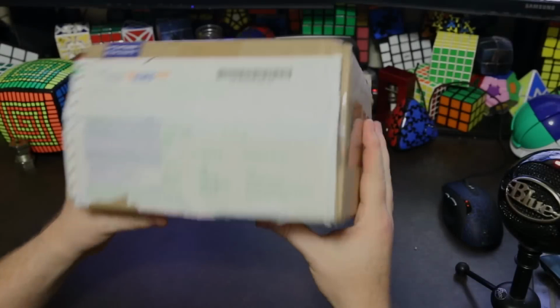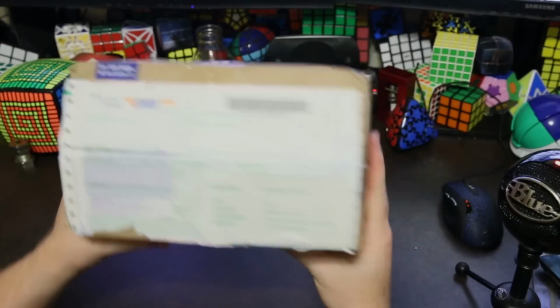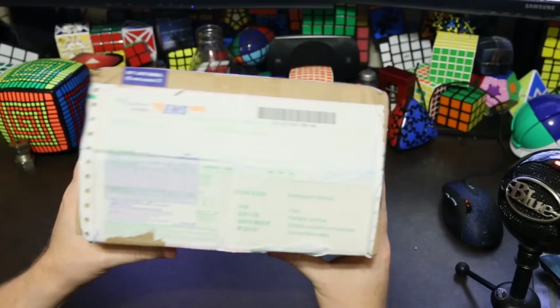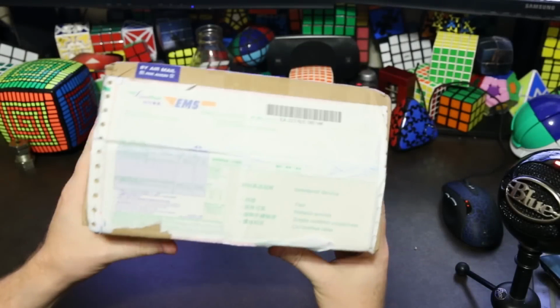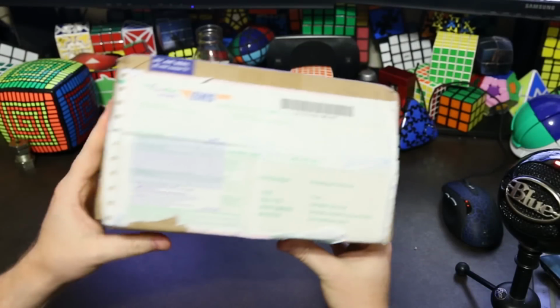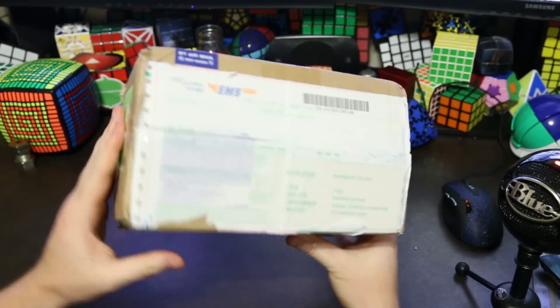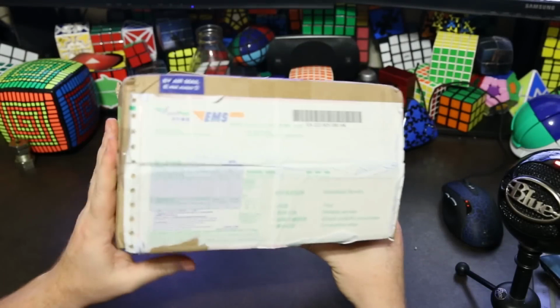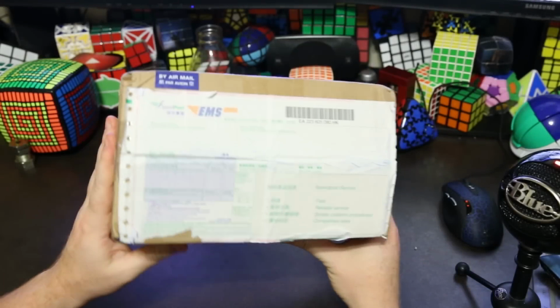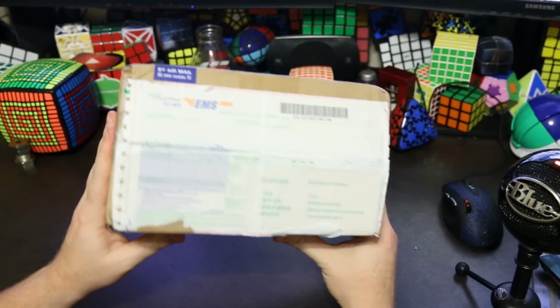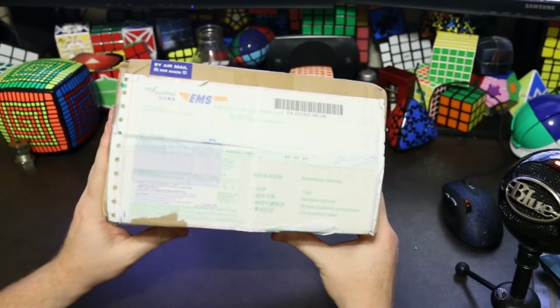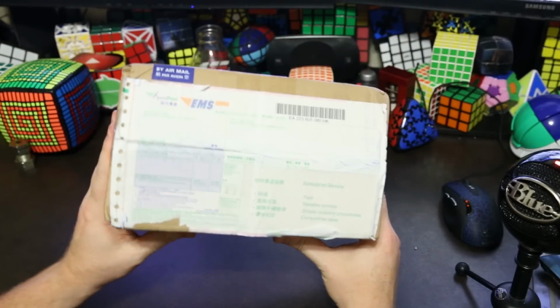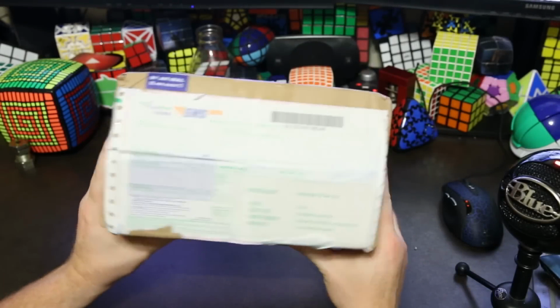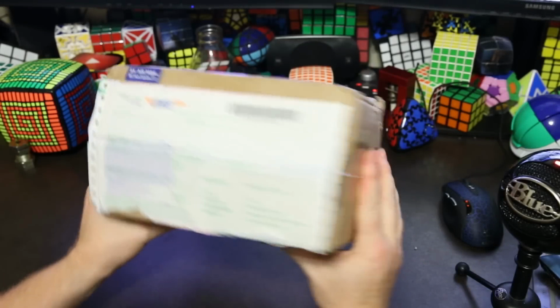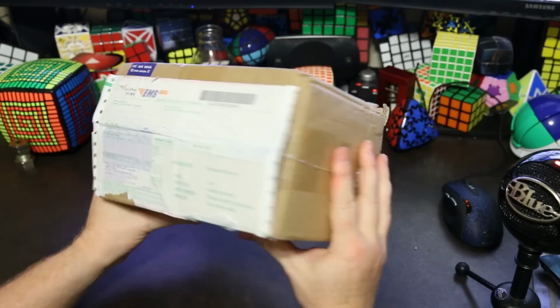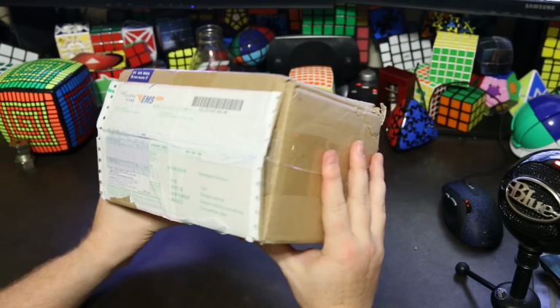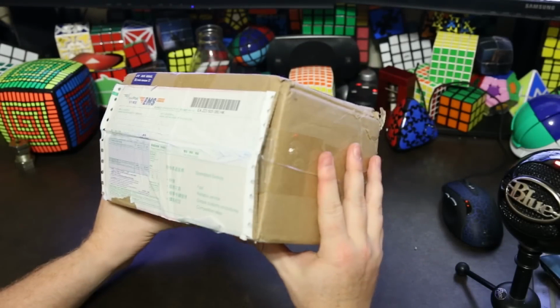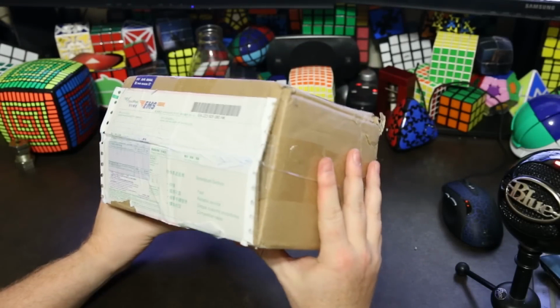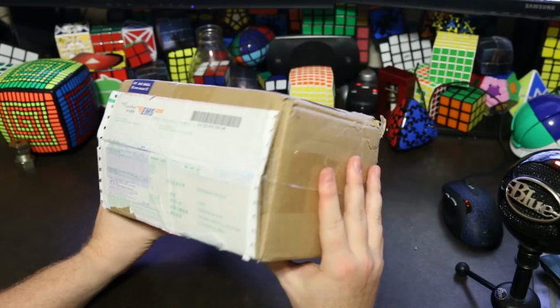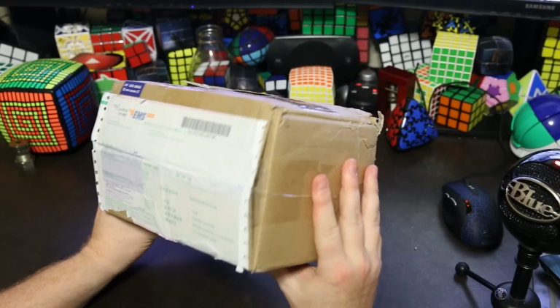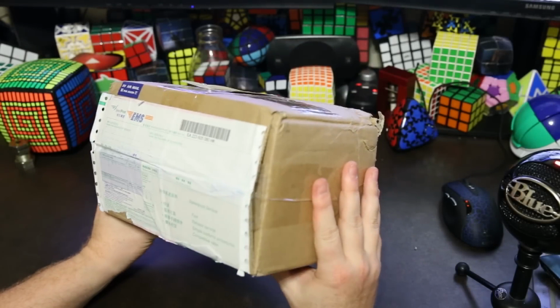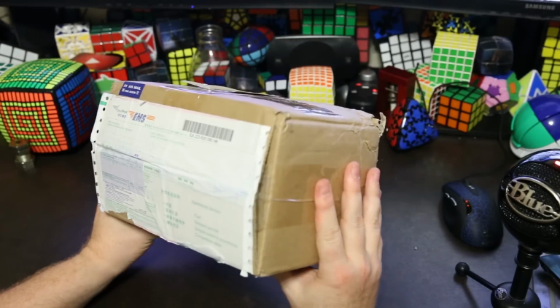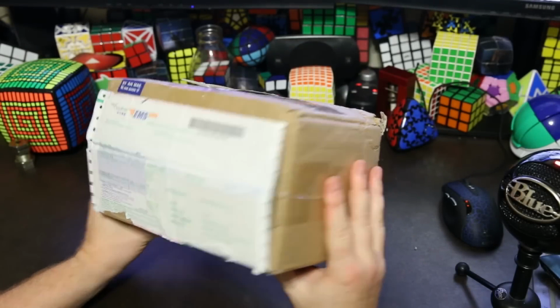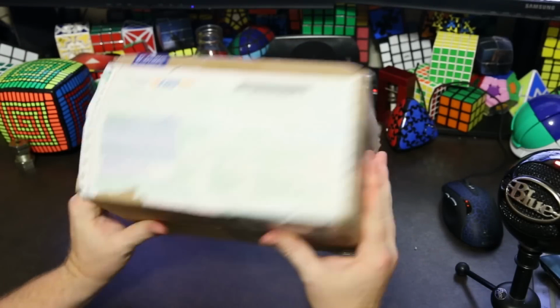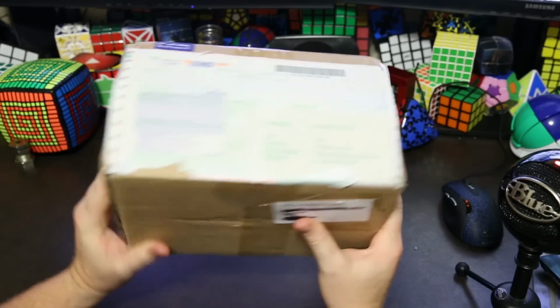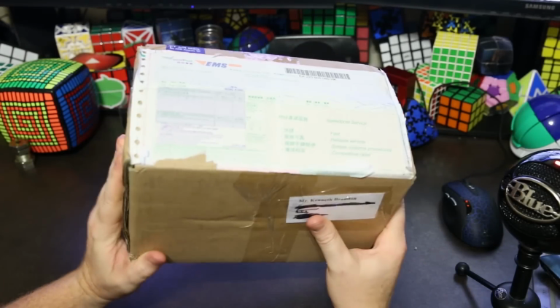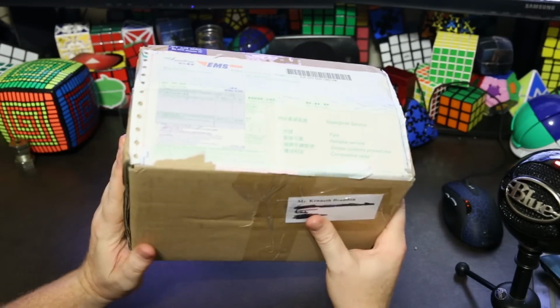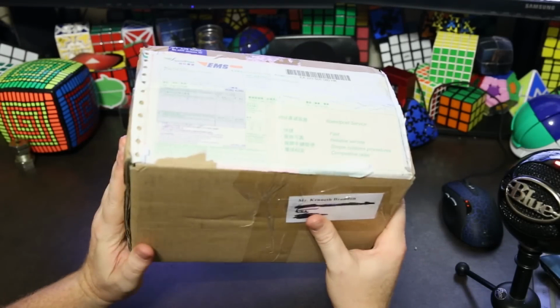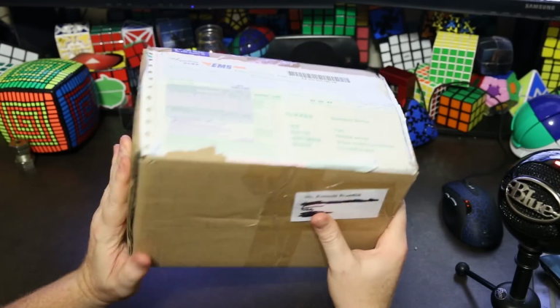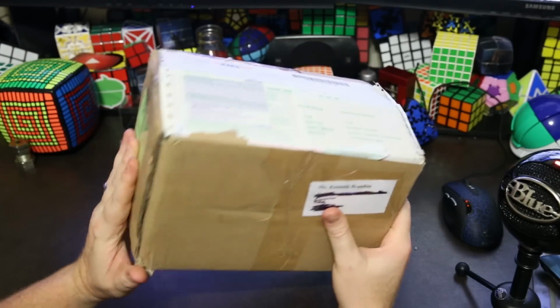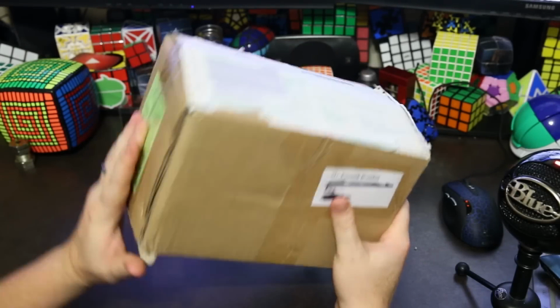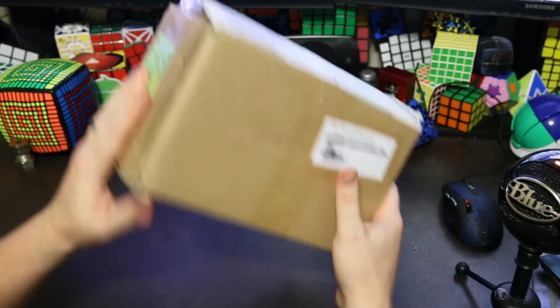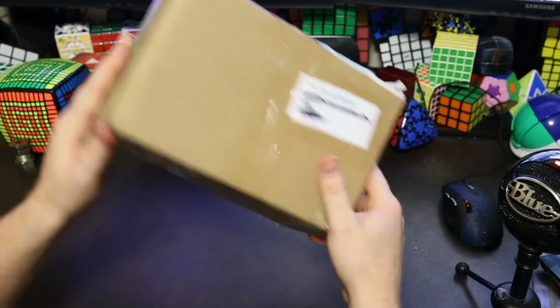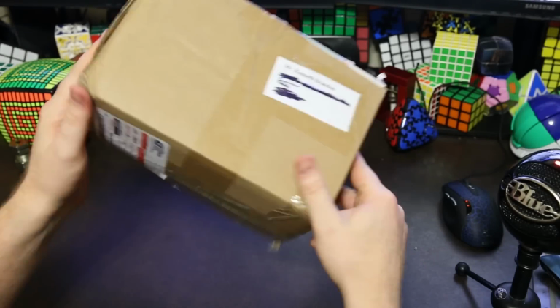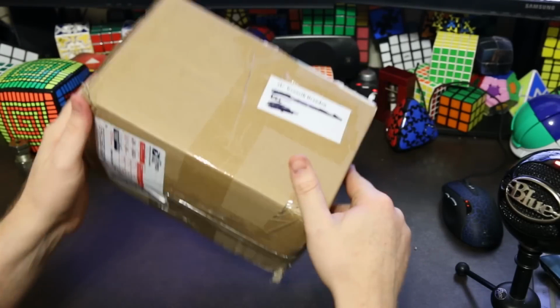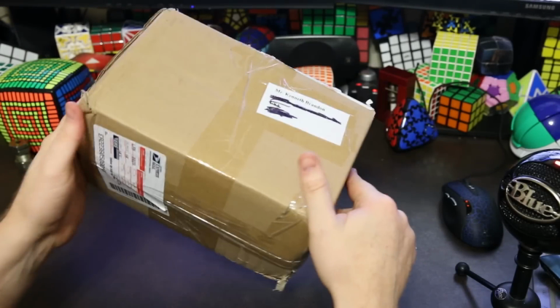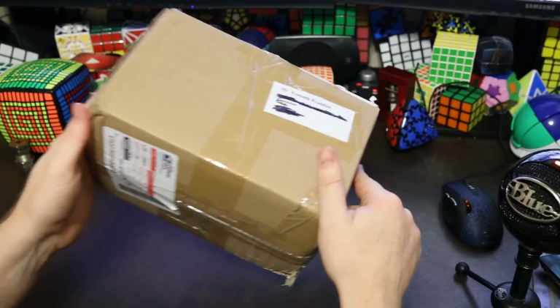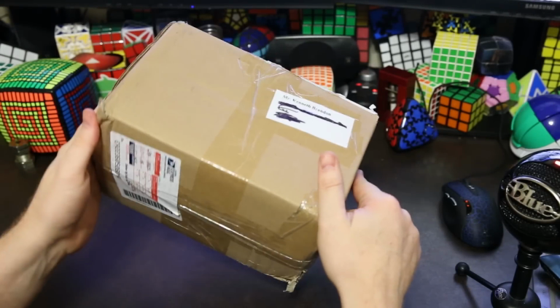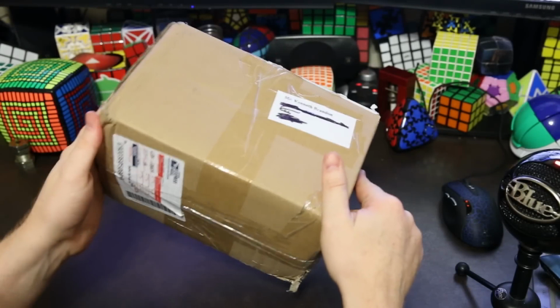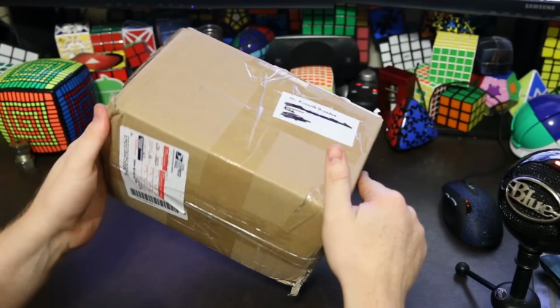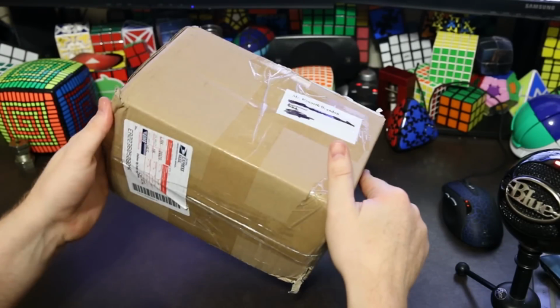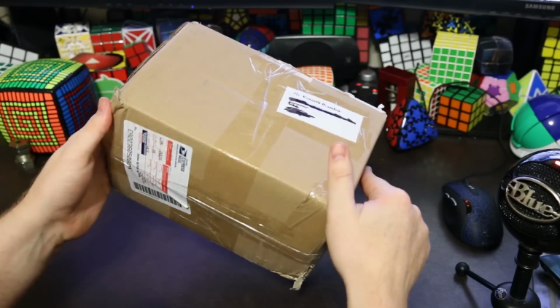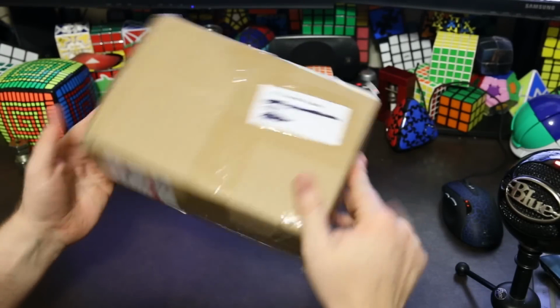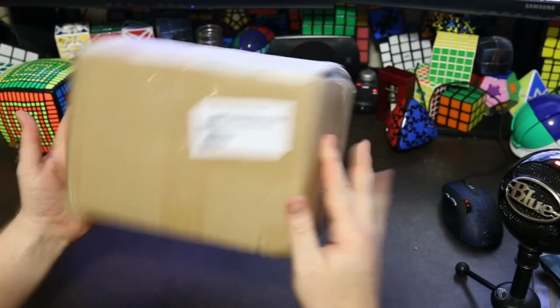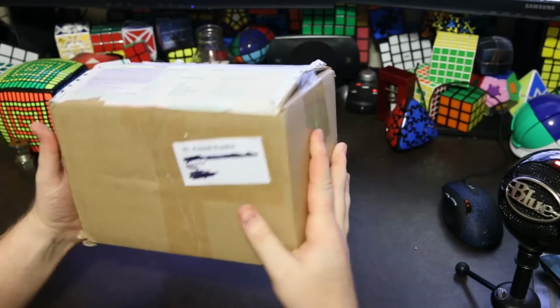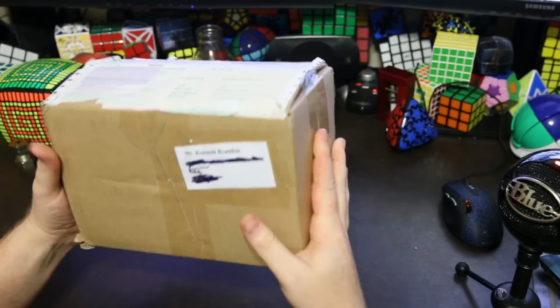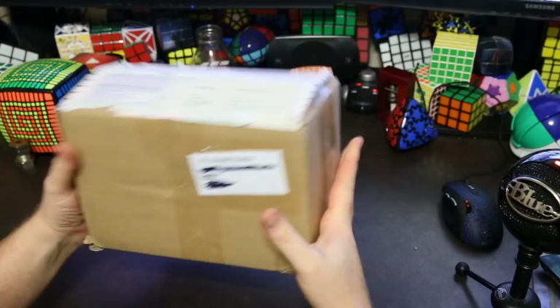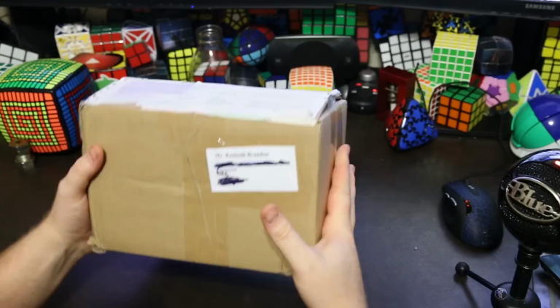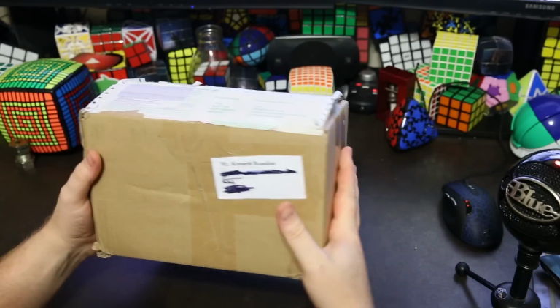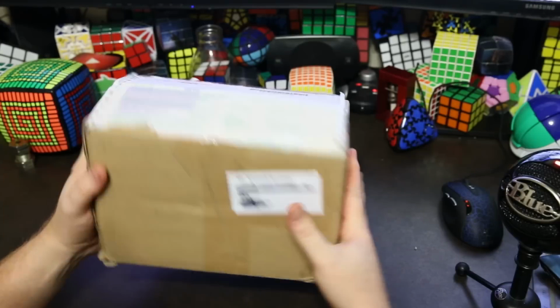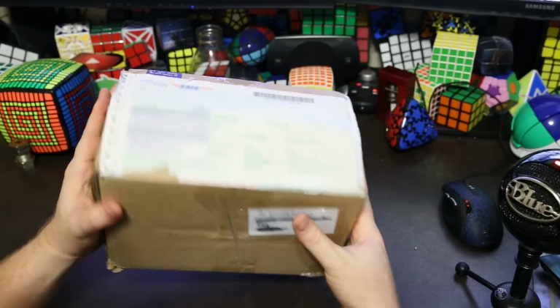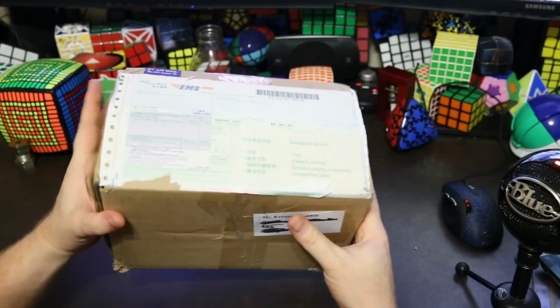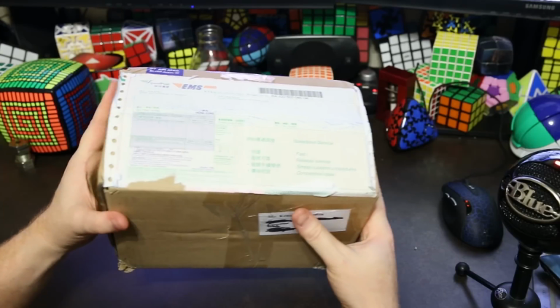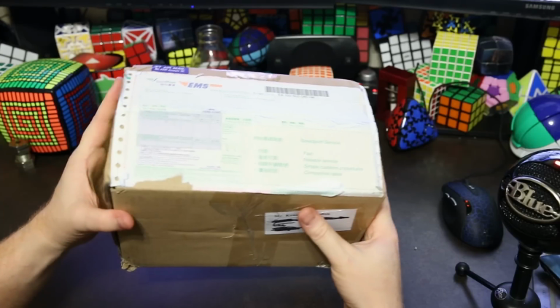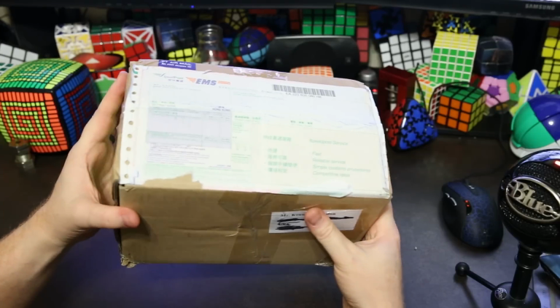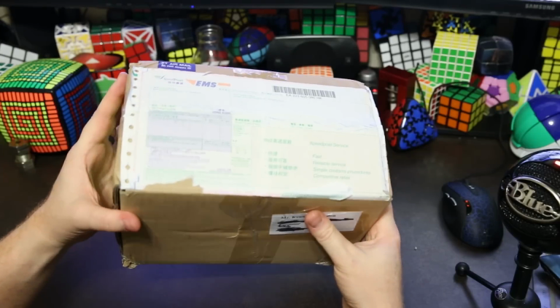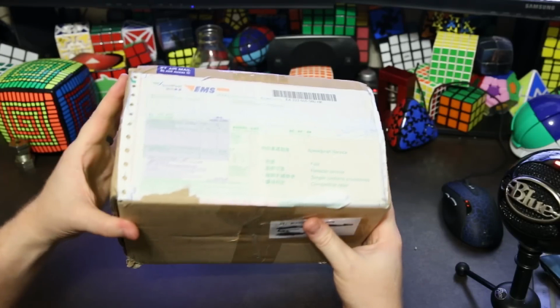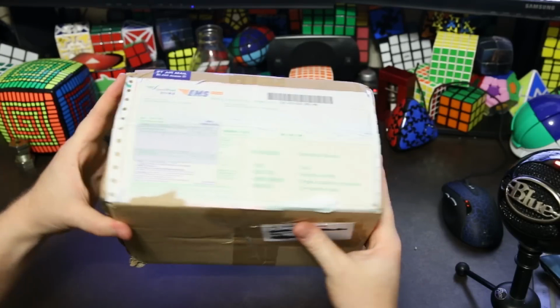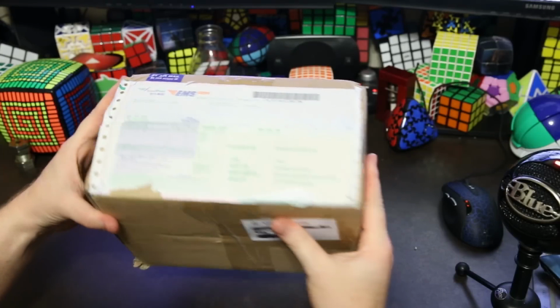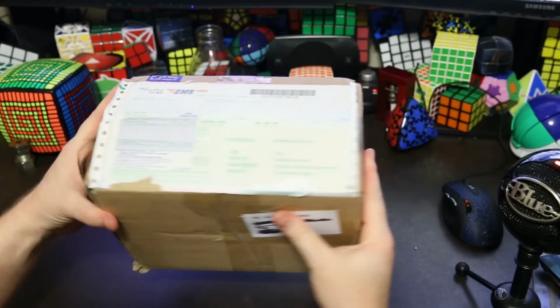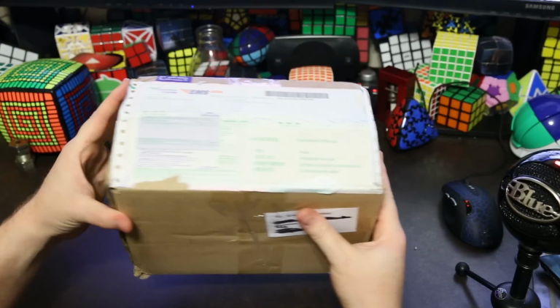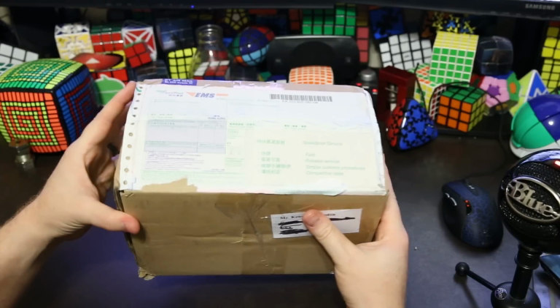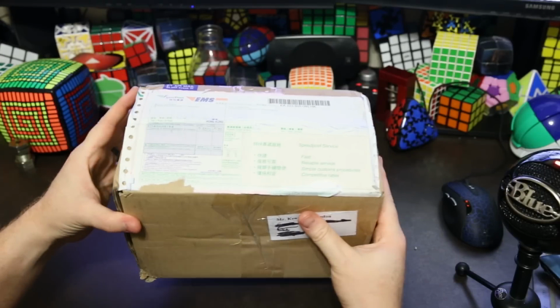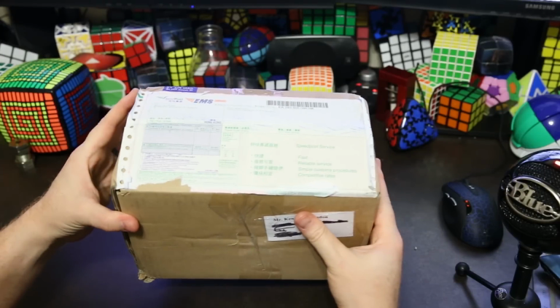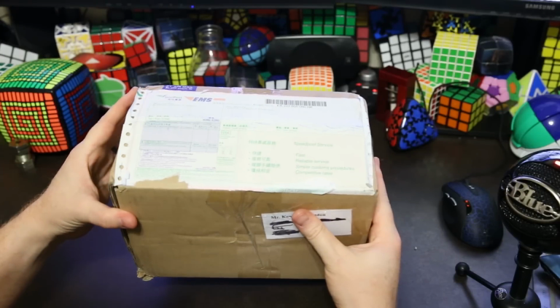What's up YouTube? My name is Kenneth. Today we have an unboxing from Meffertz and there's a lot of stuff in here. It's really heavy, so let's open it up.